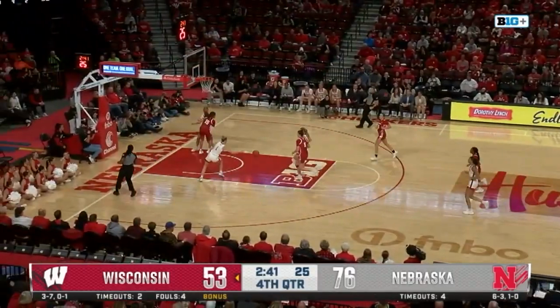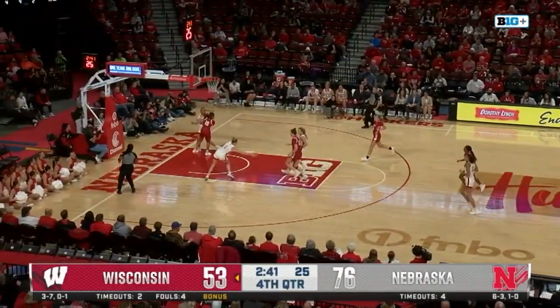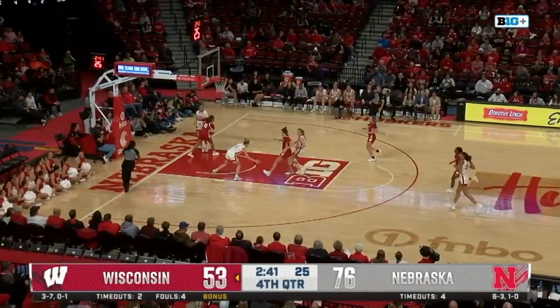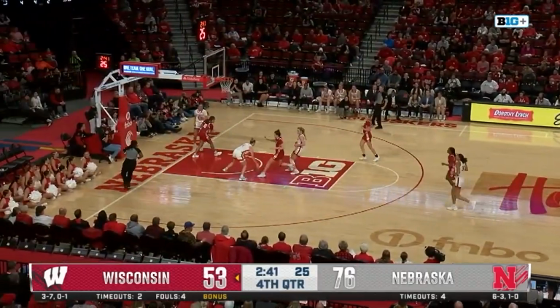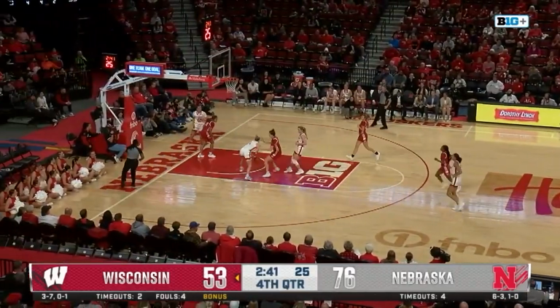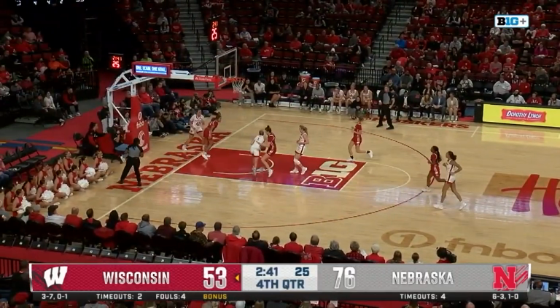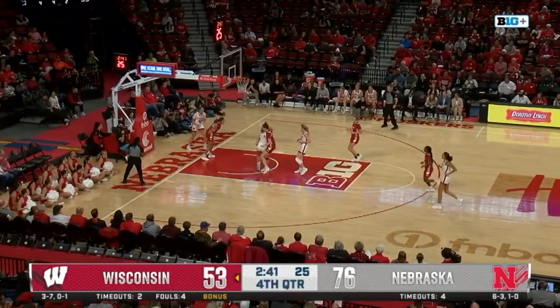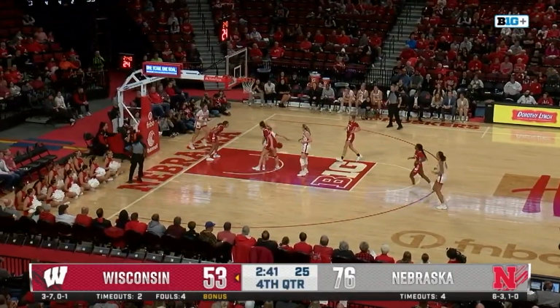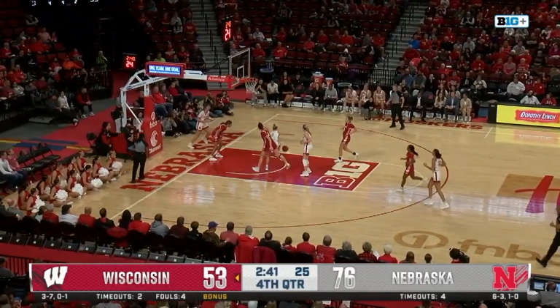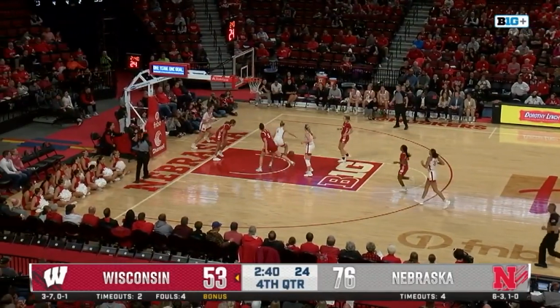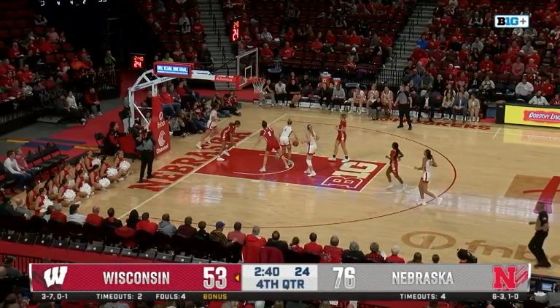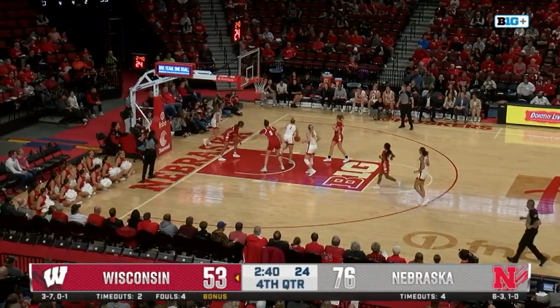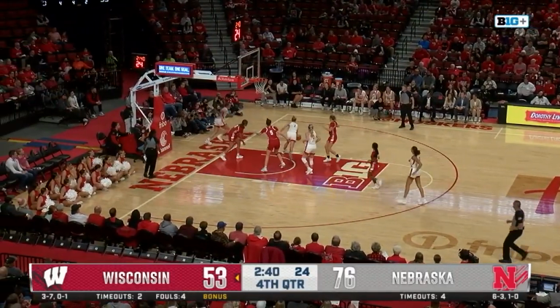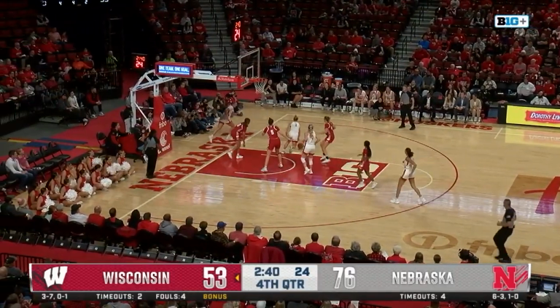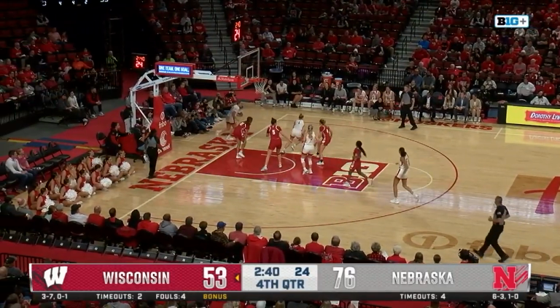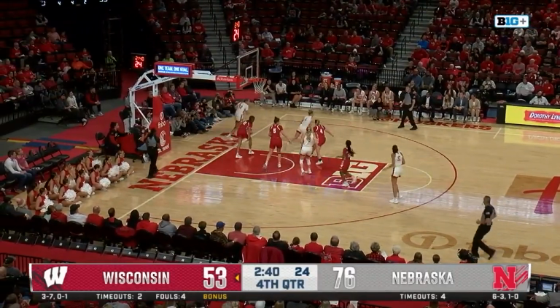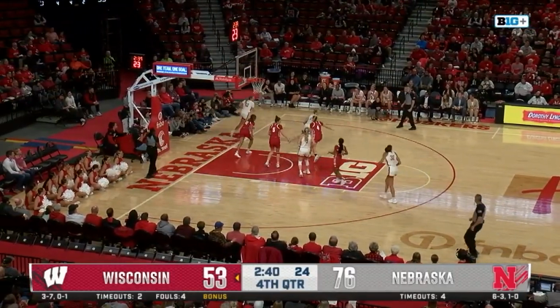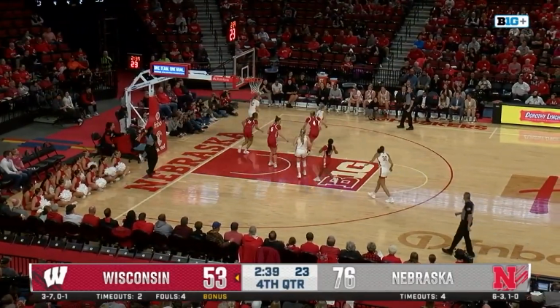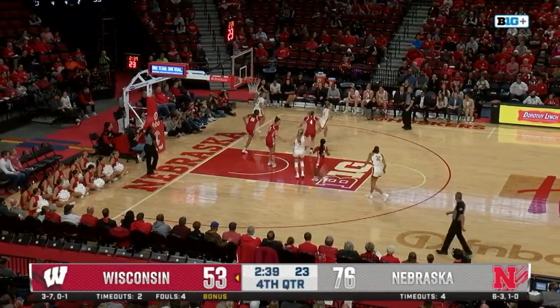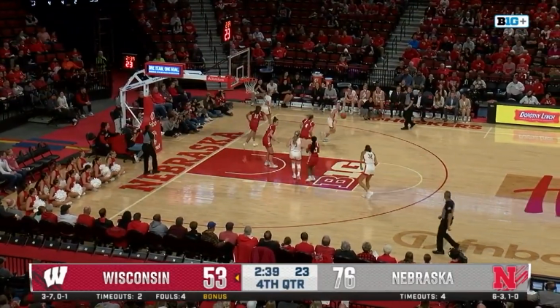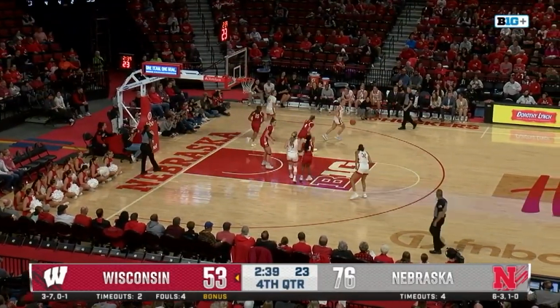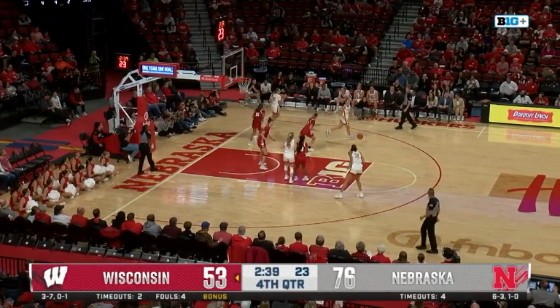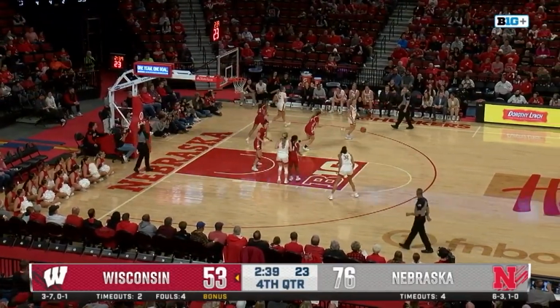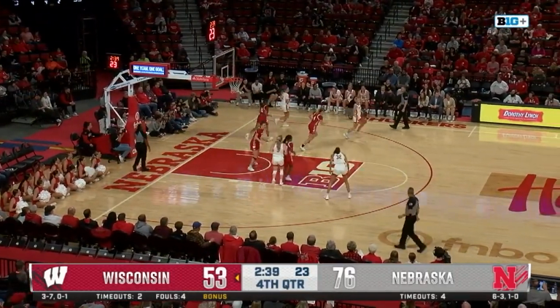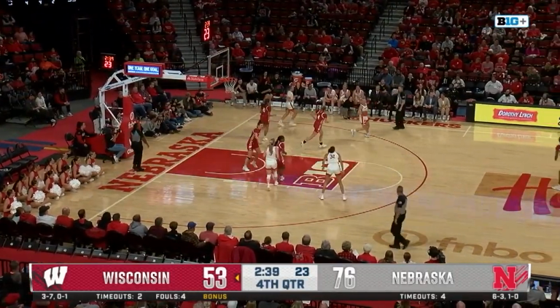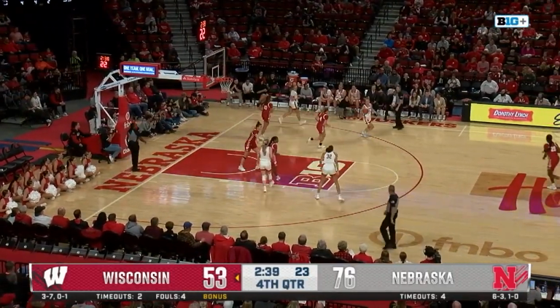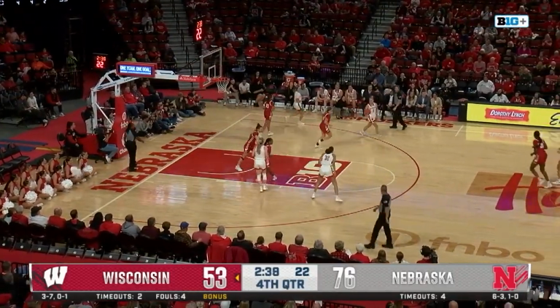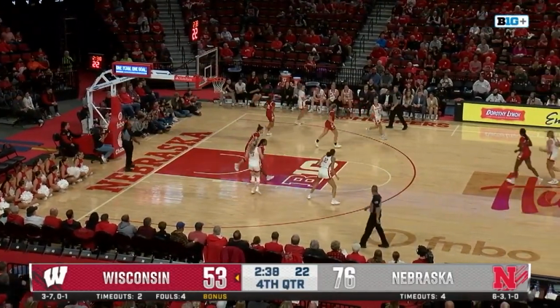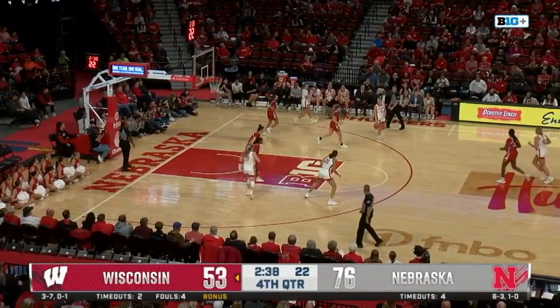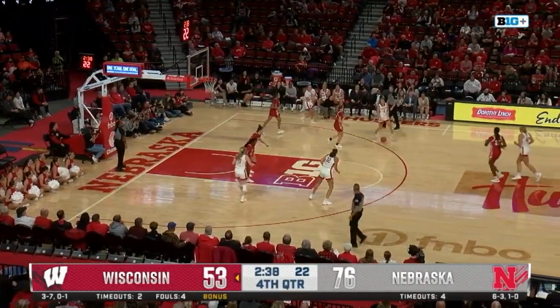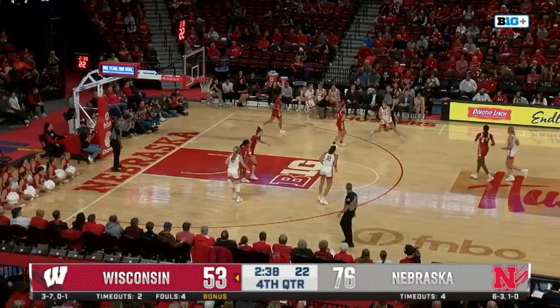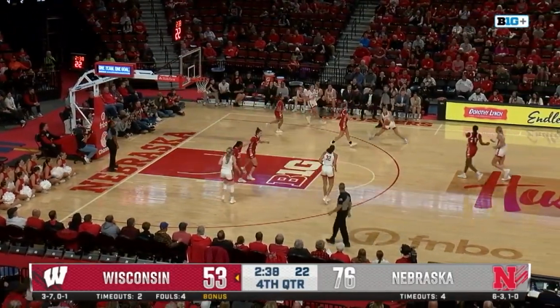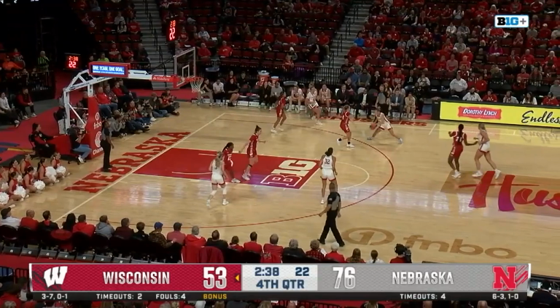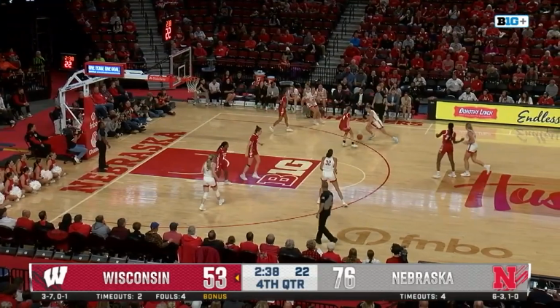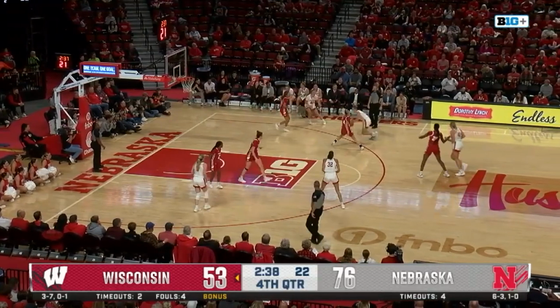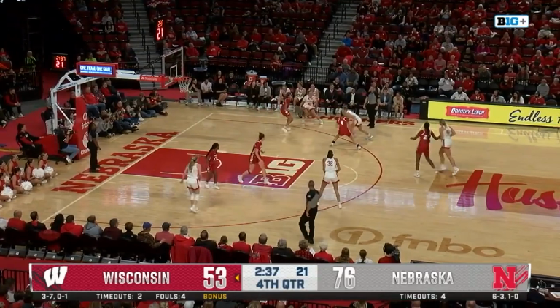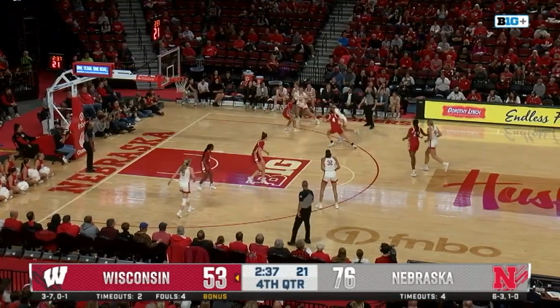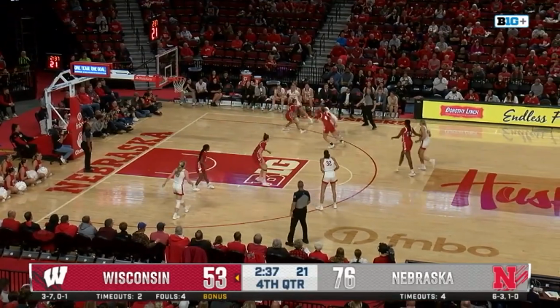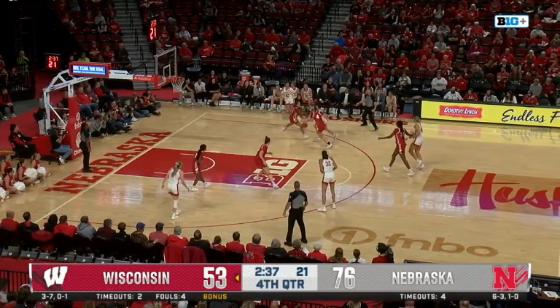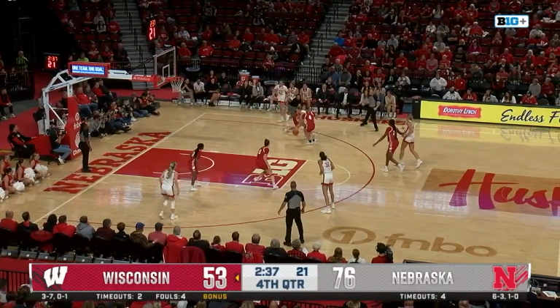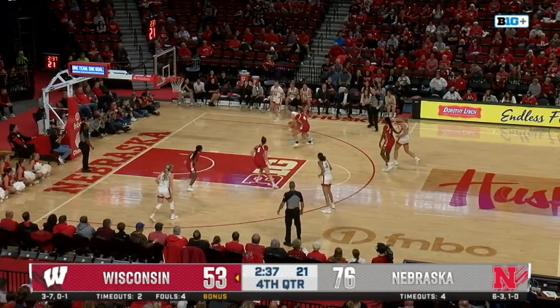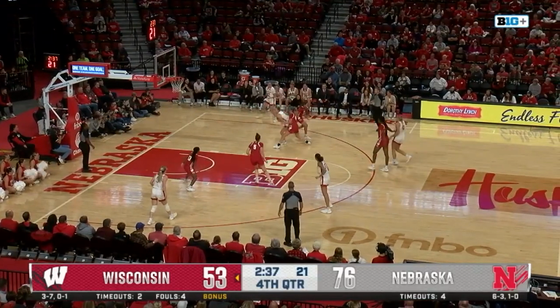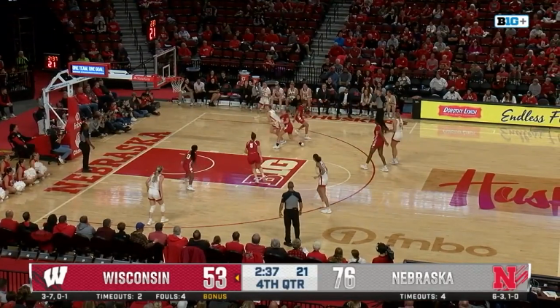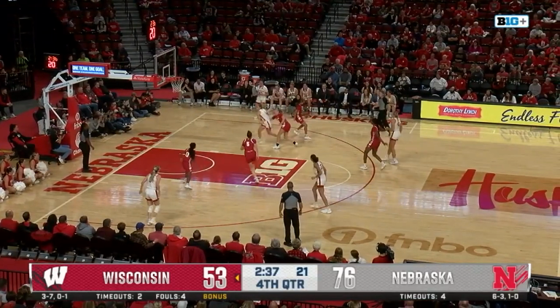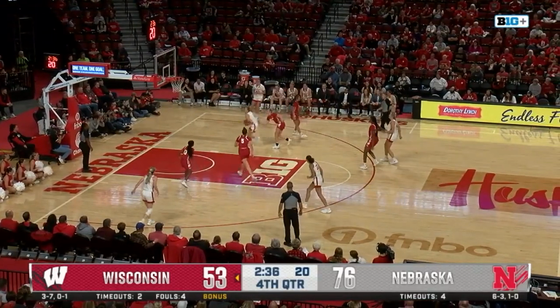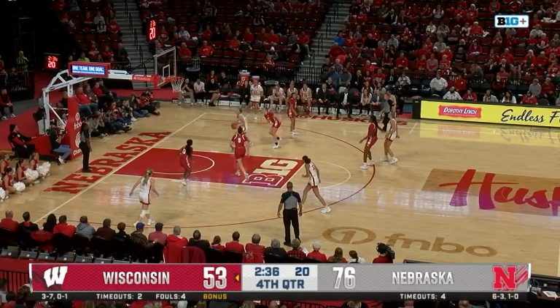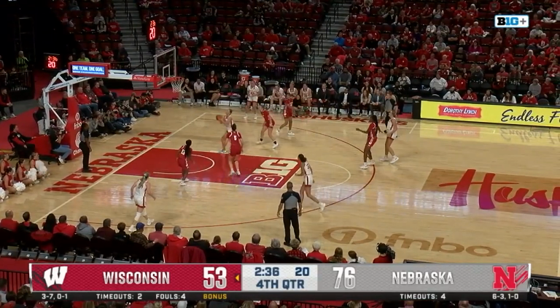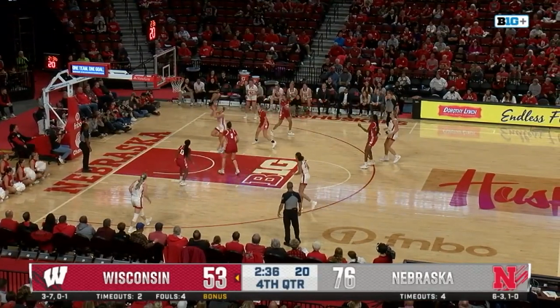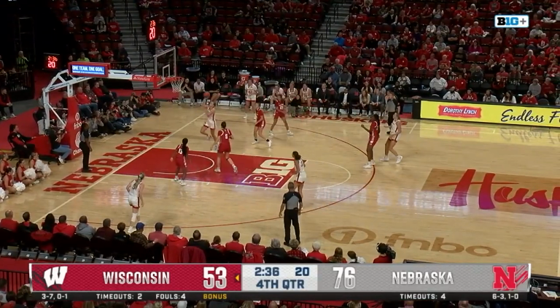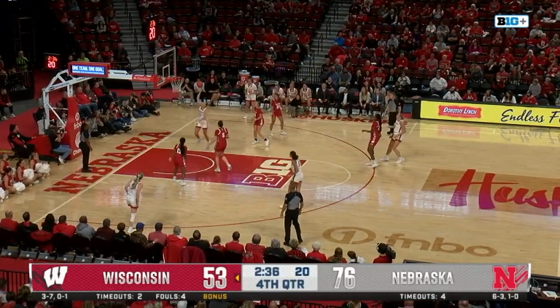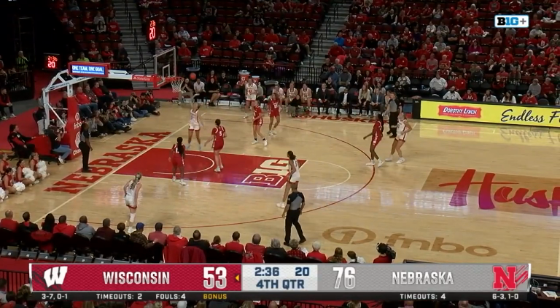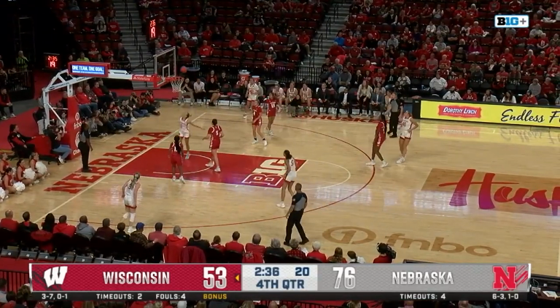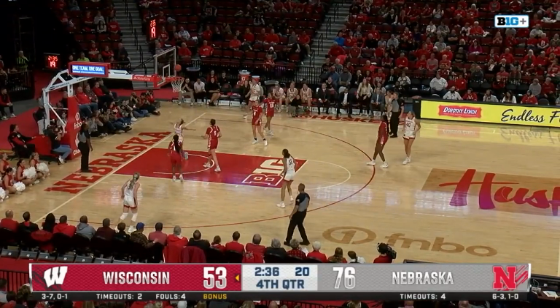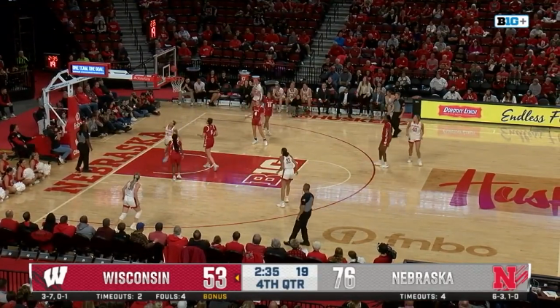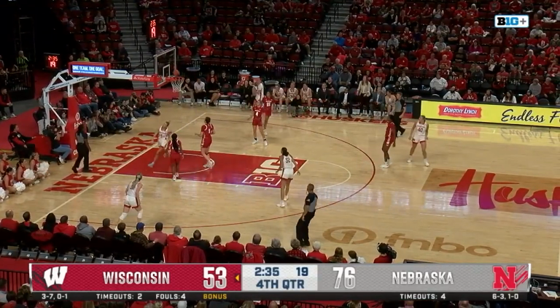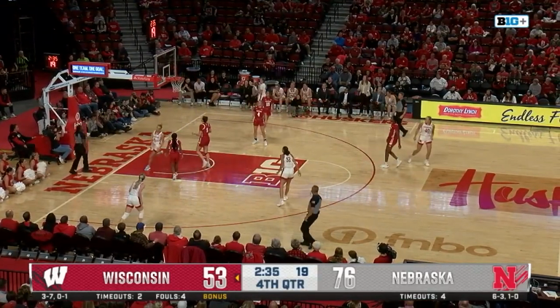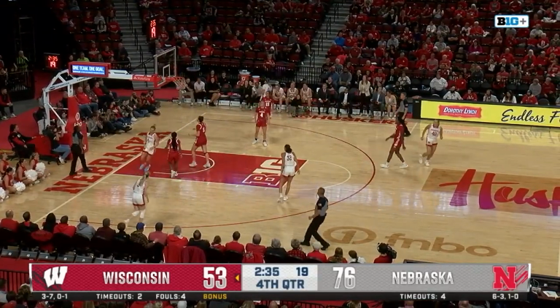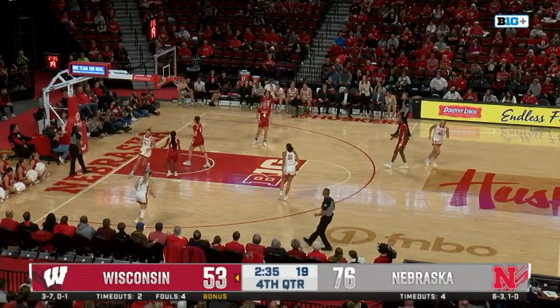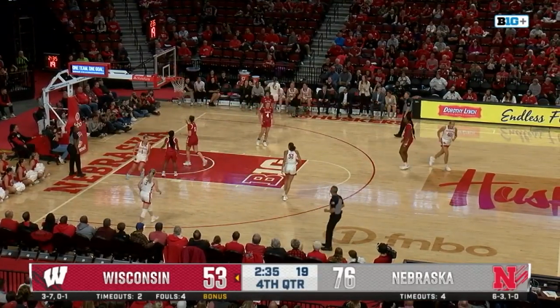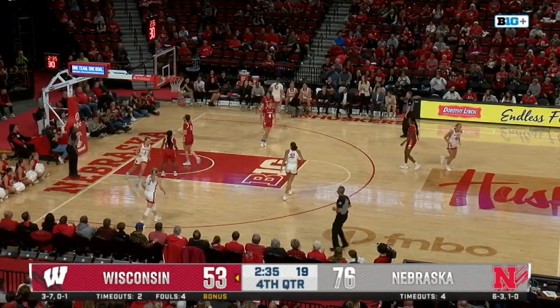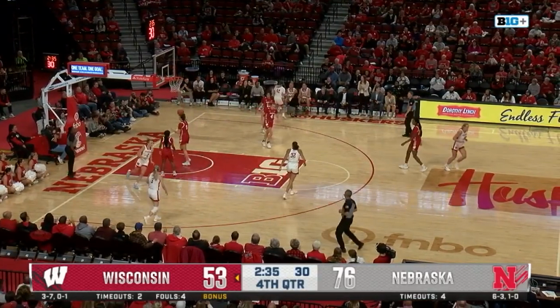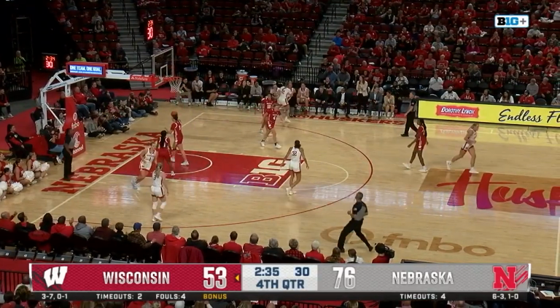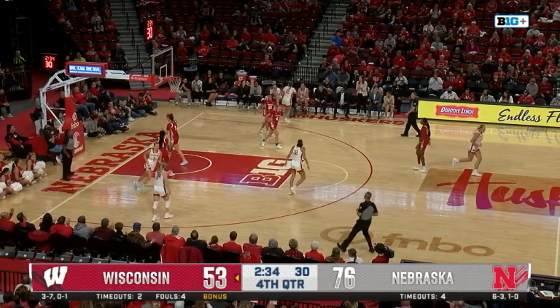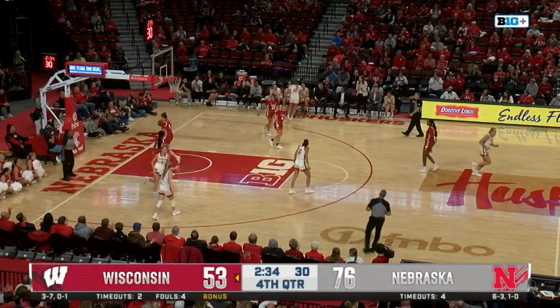Kroll tries to go behind the back to Shelly, and she will wisely take it back out. Now she drives right back in and lays it up and in.